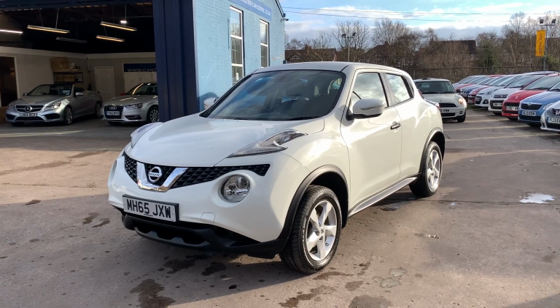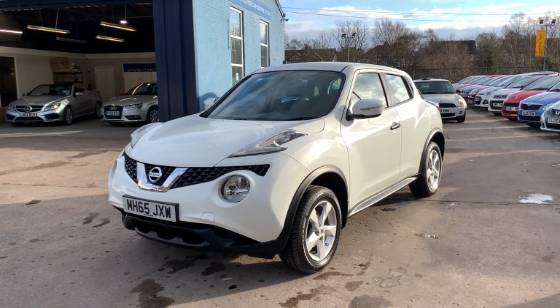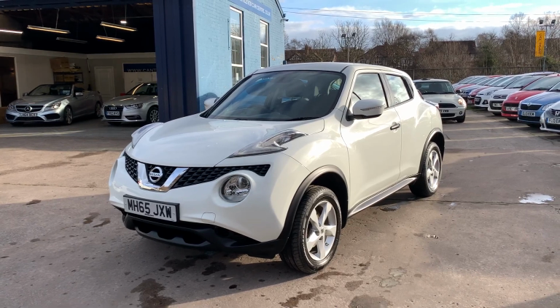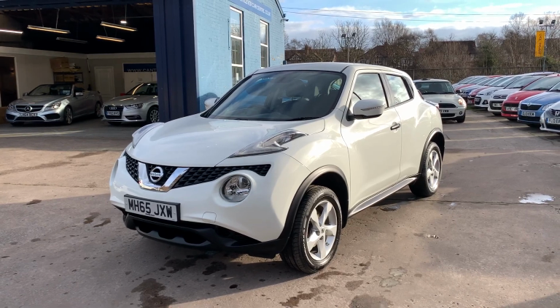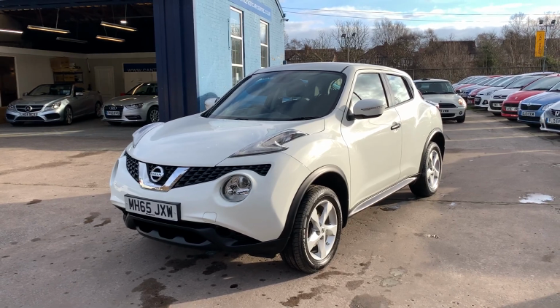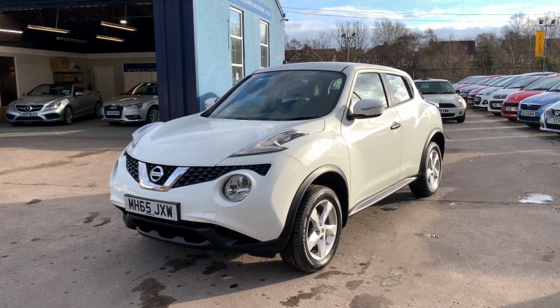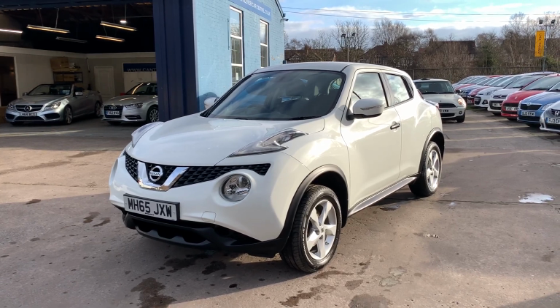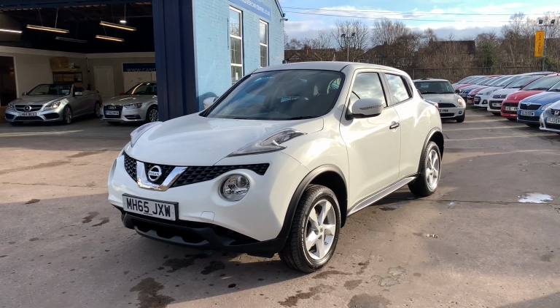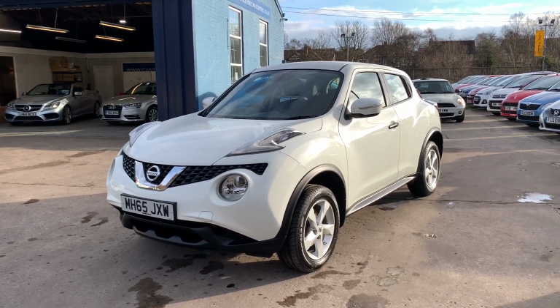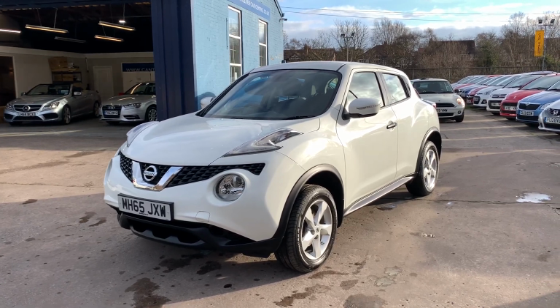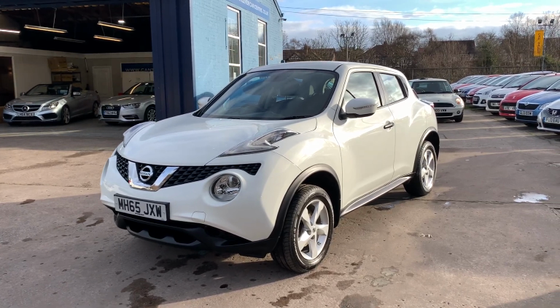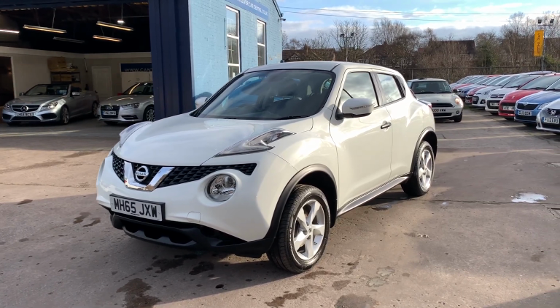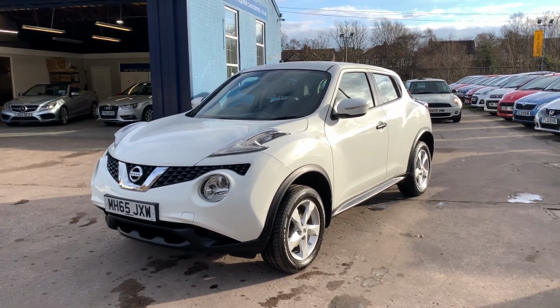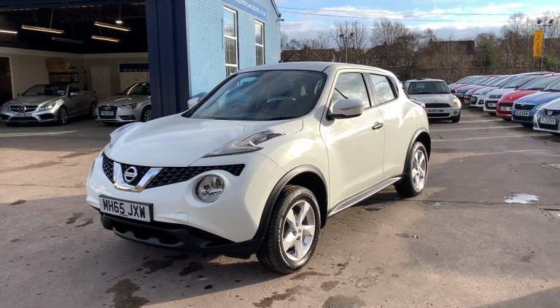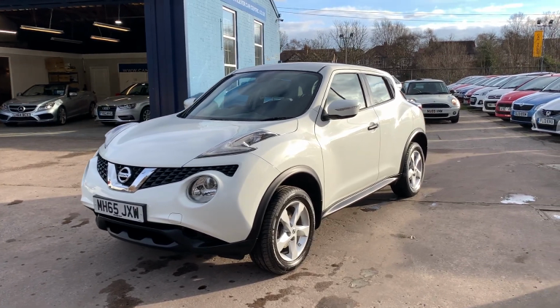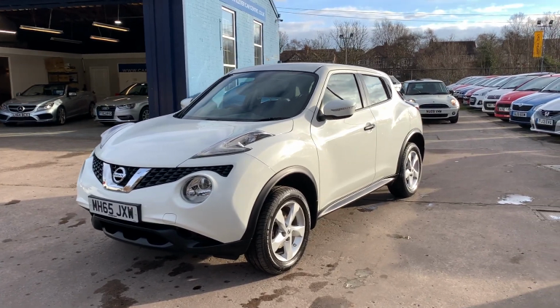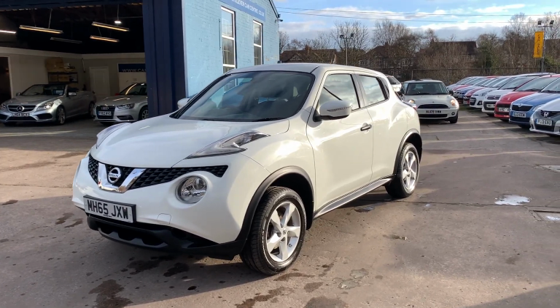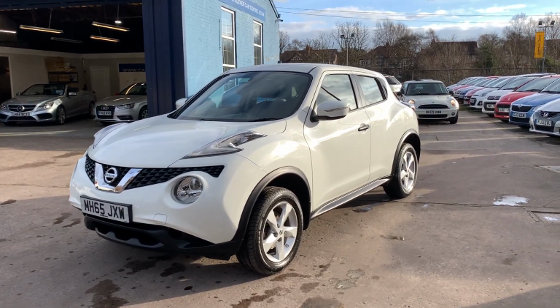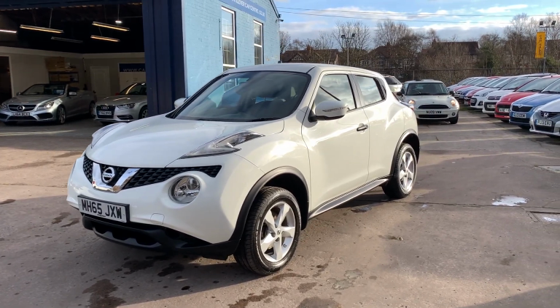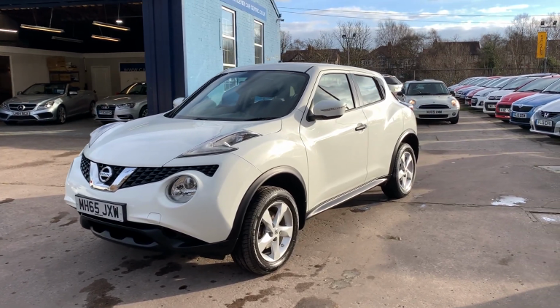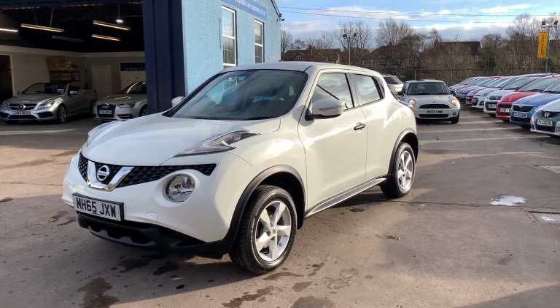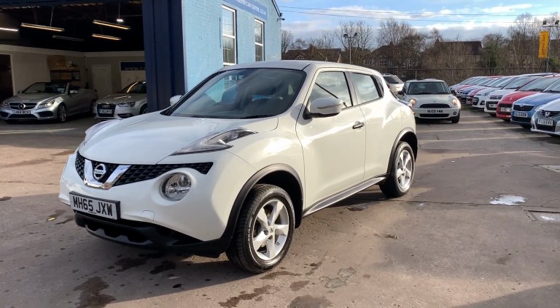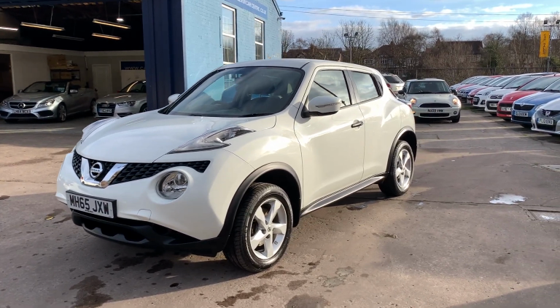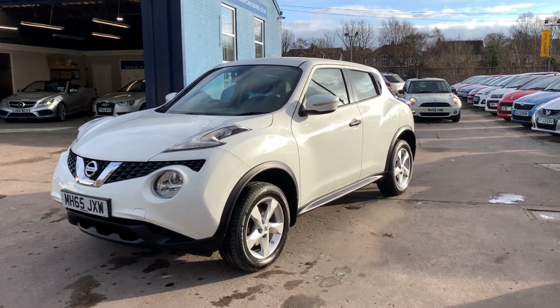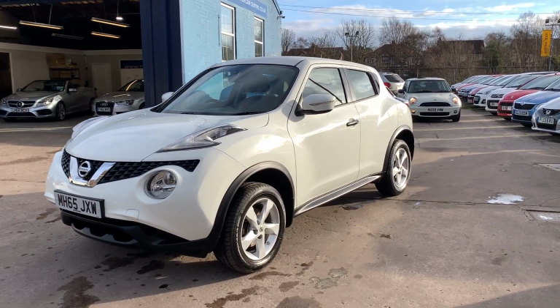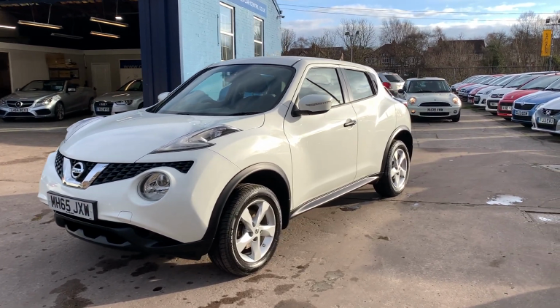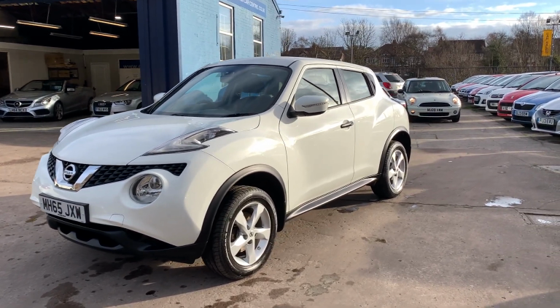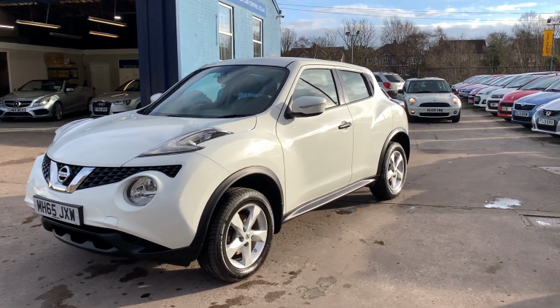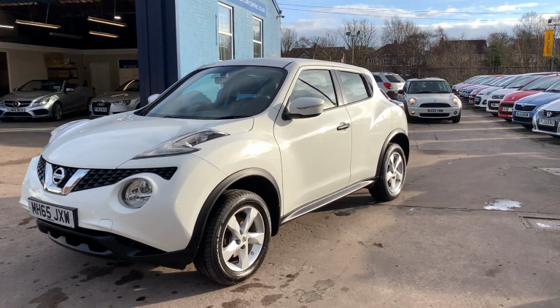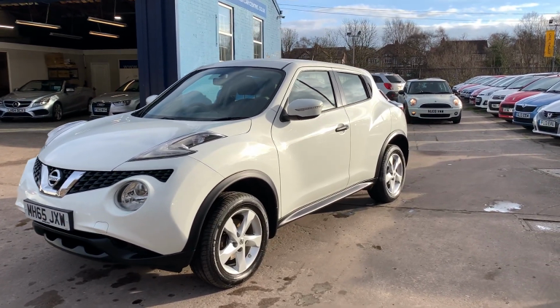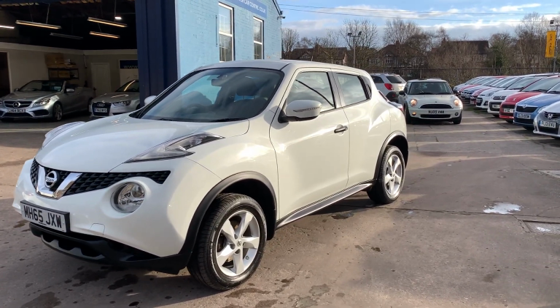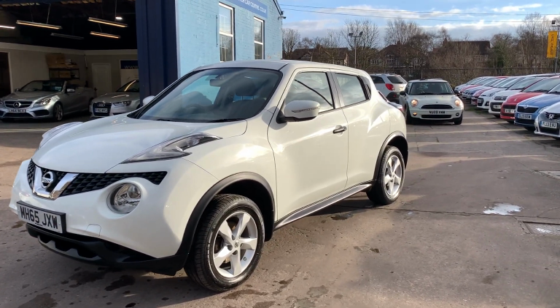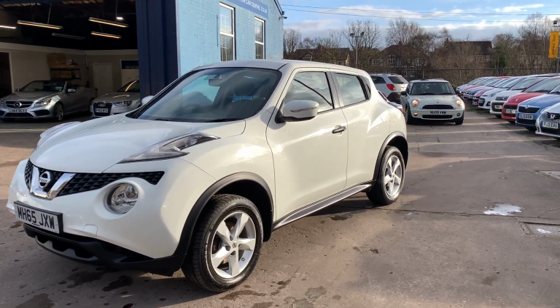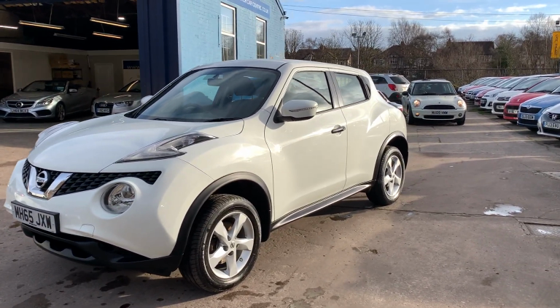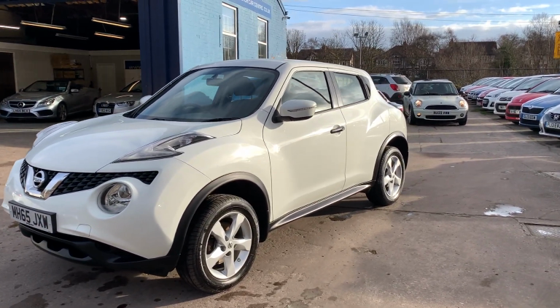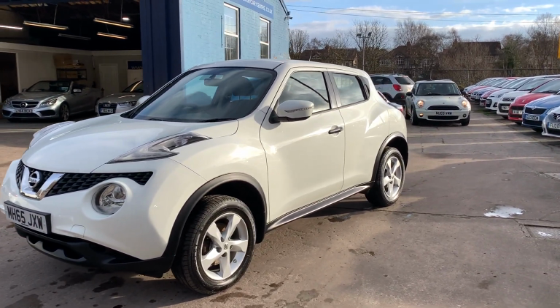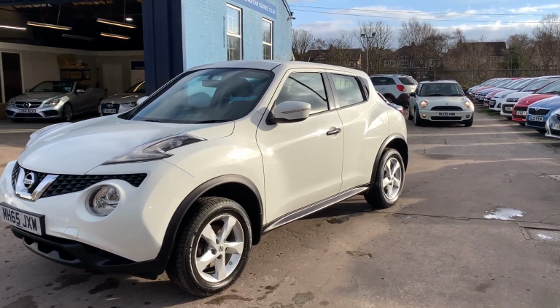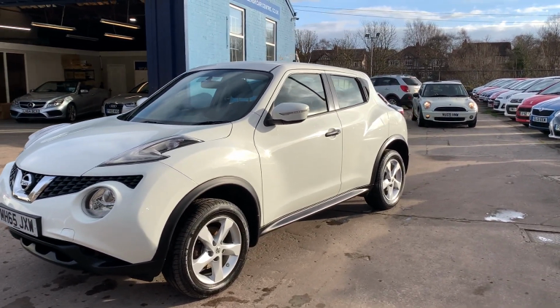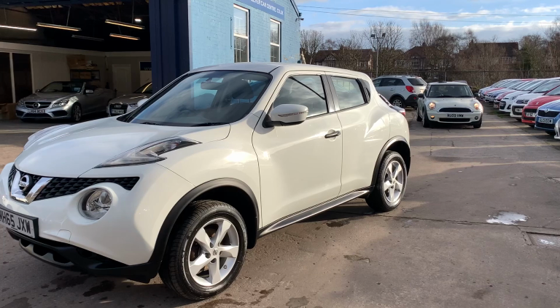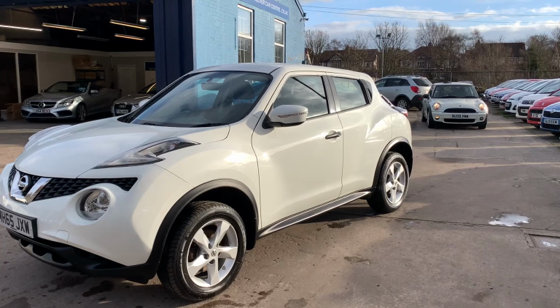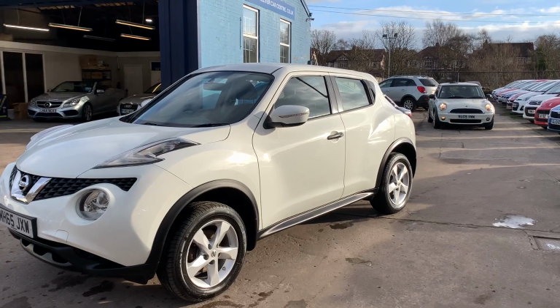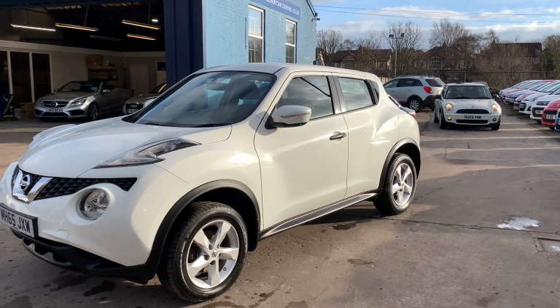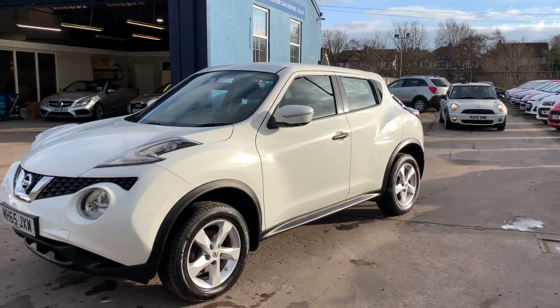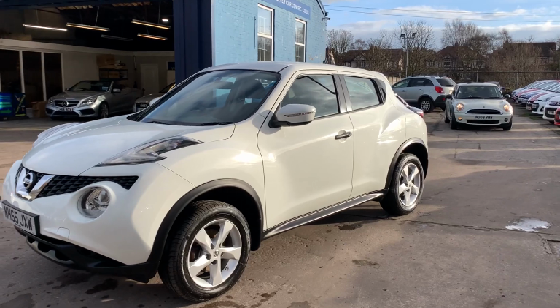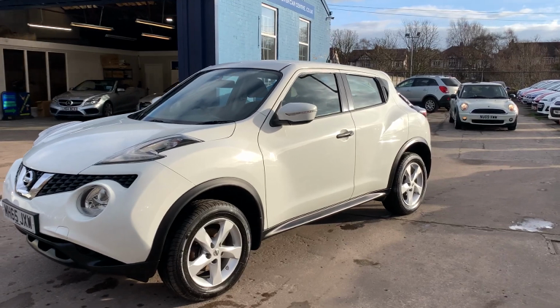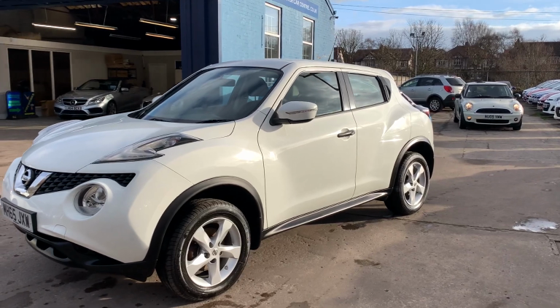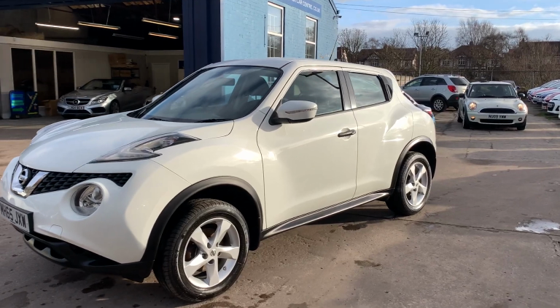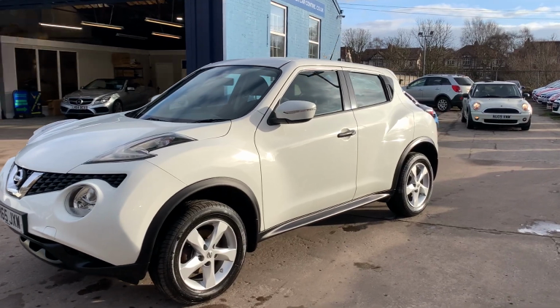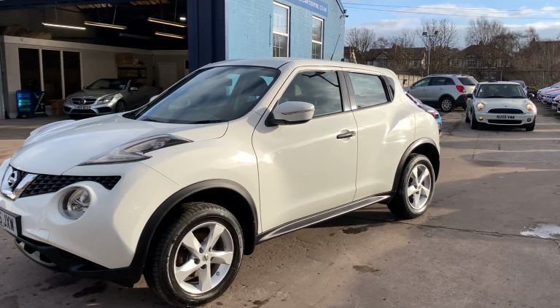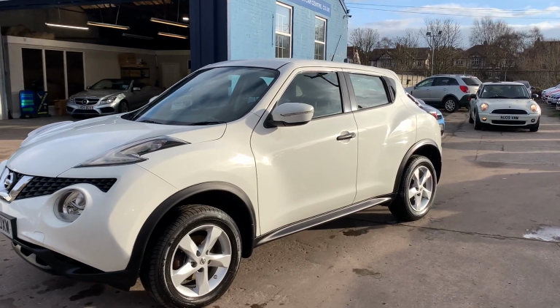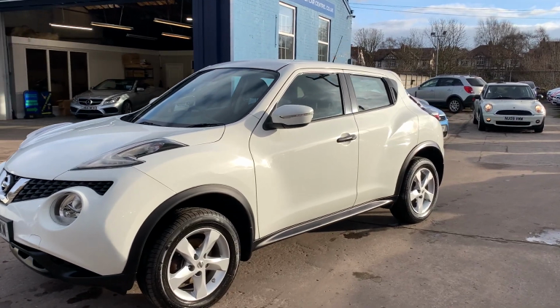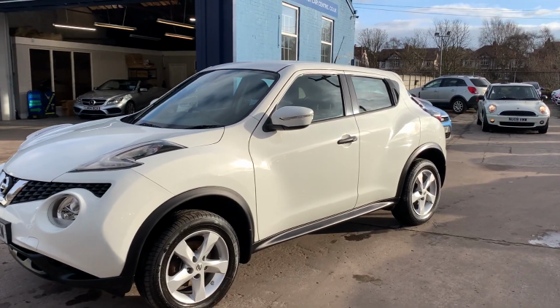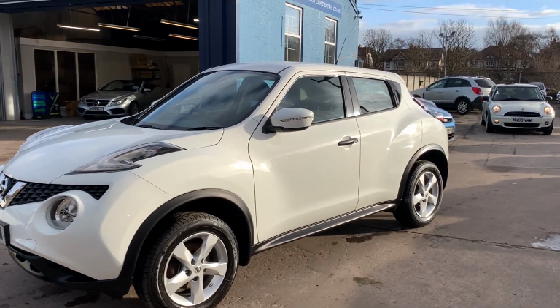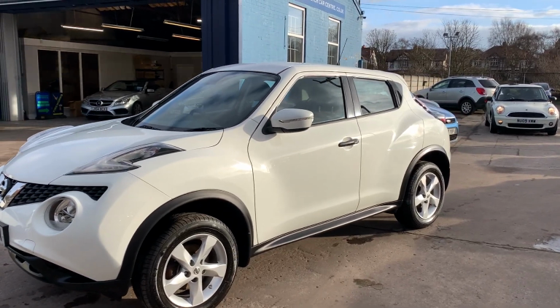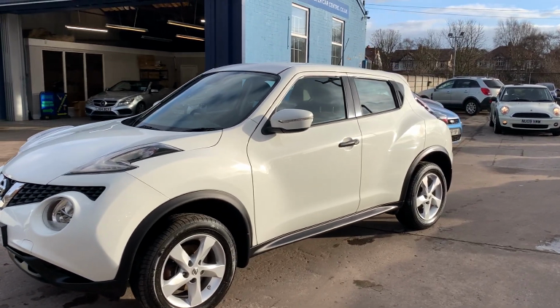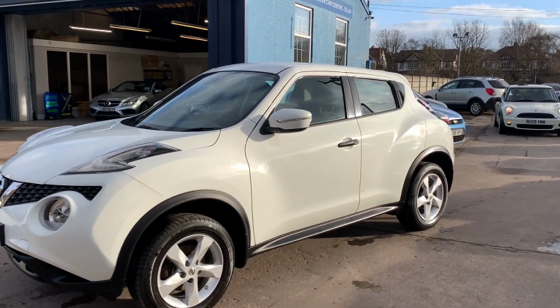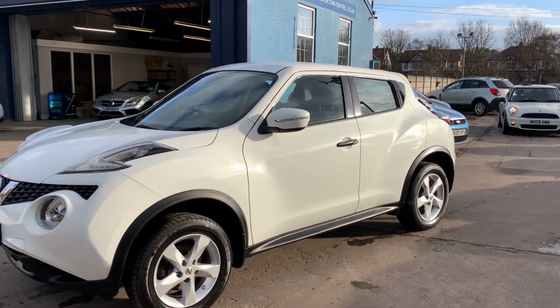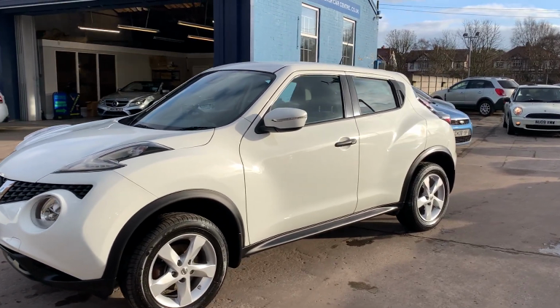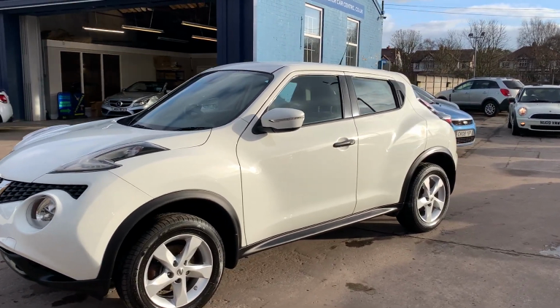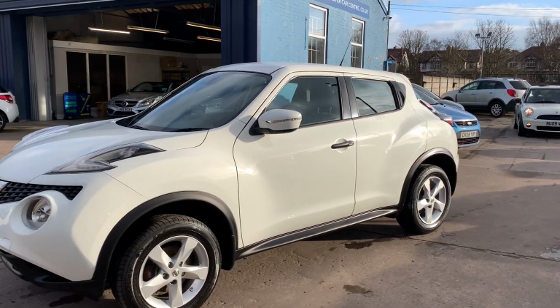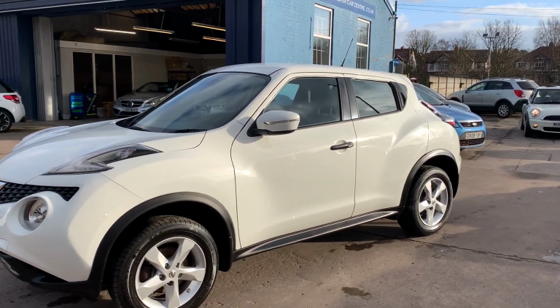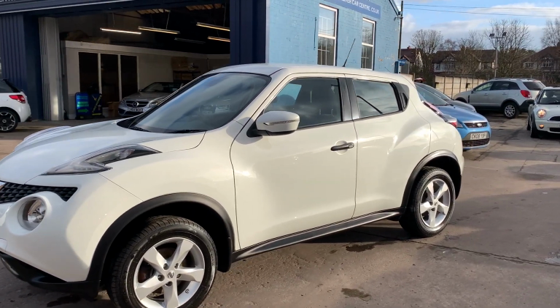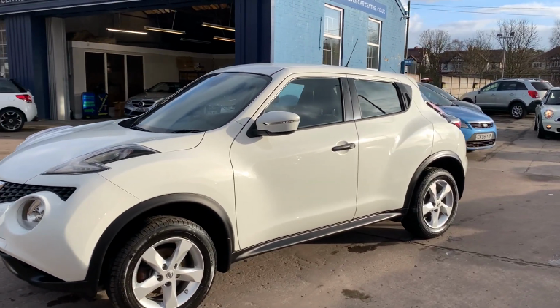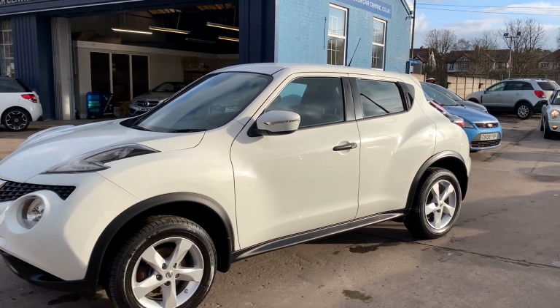Welcome to Cantilever Car Centre. Here today I have a Nissan Juke Vizier, registered 2015 on a 65 plate.